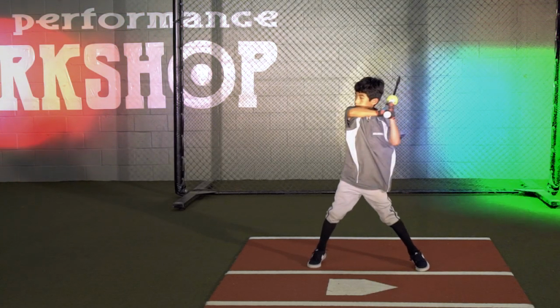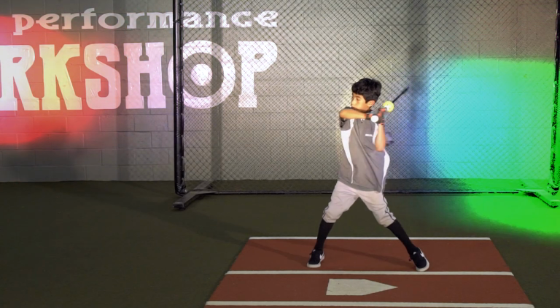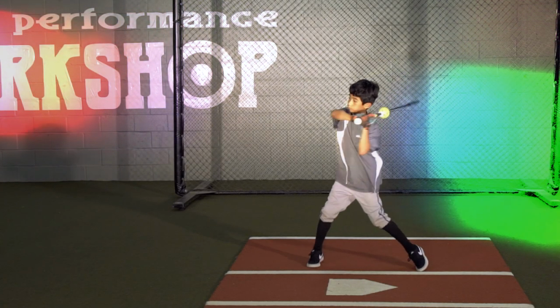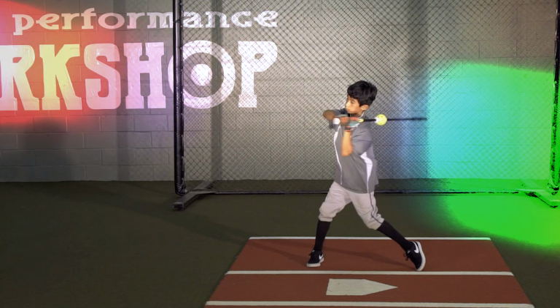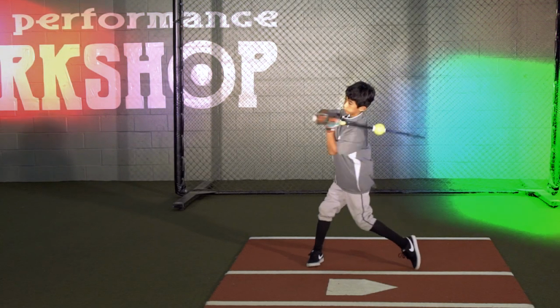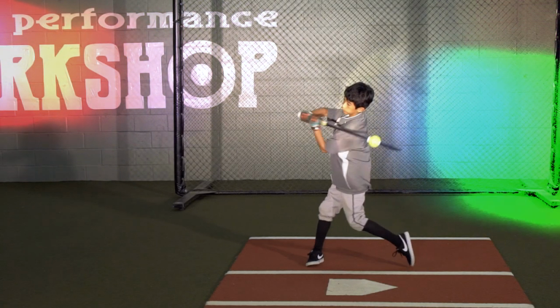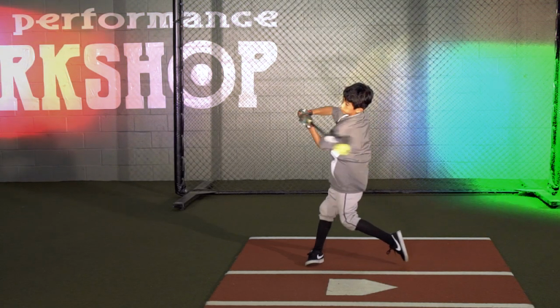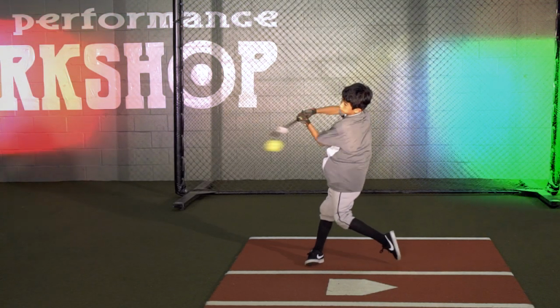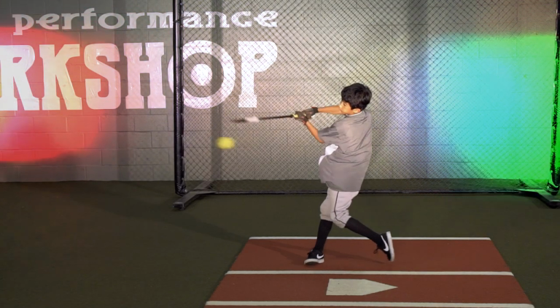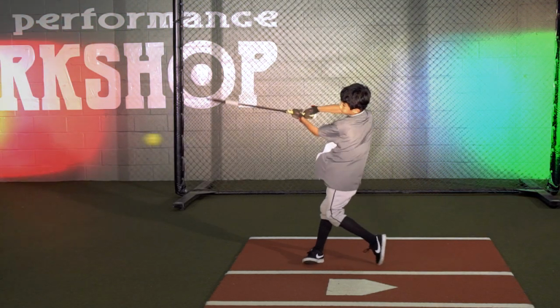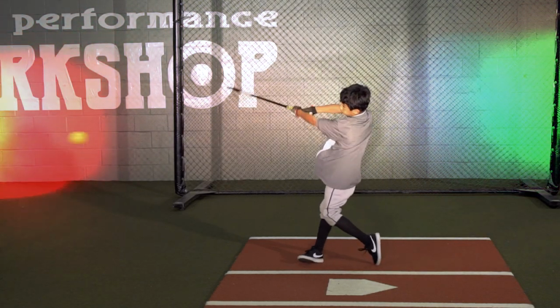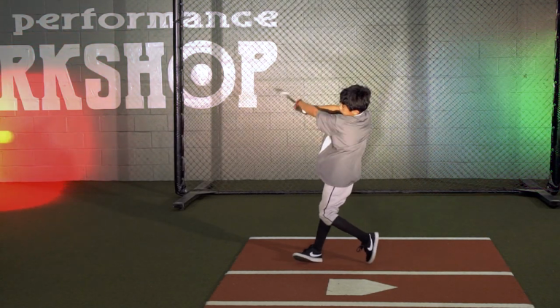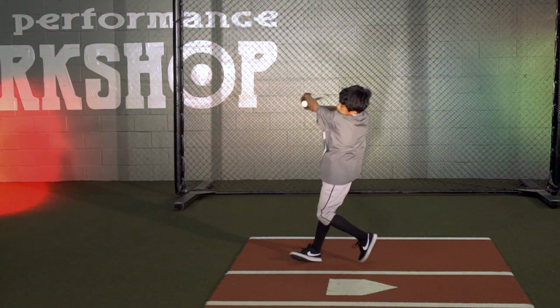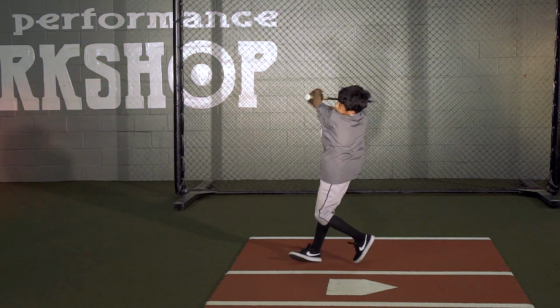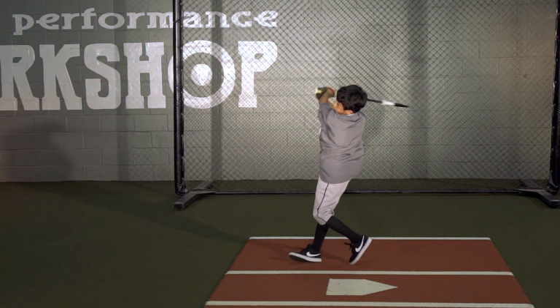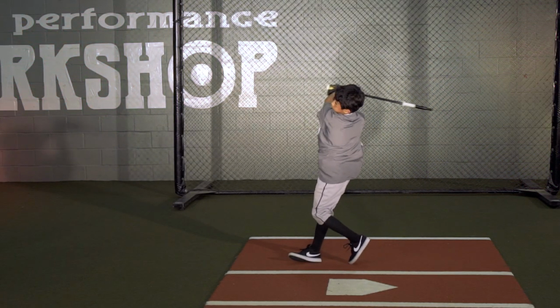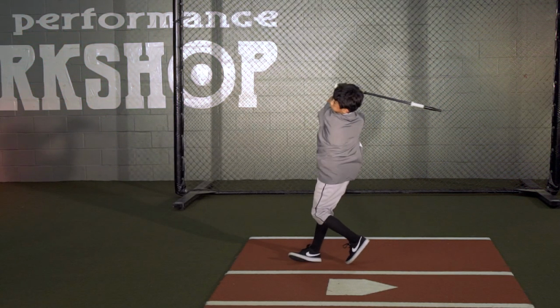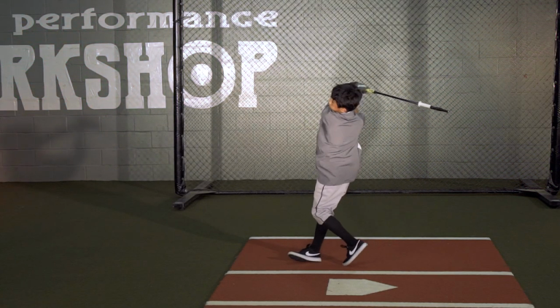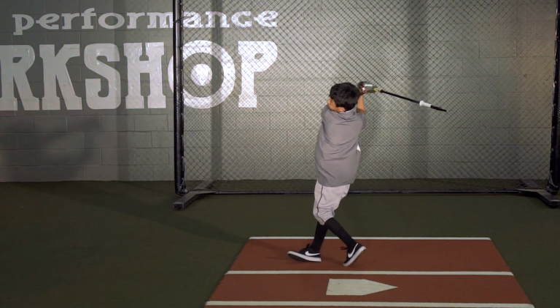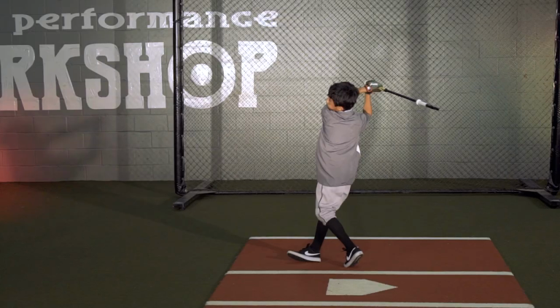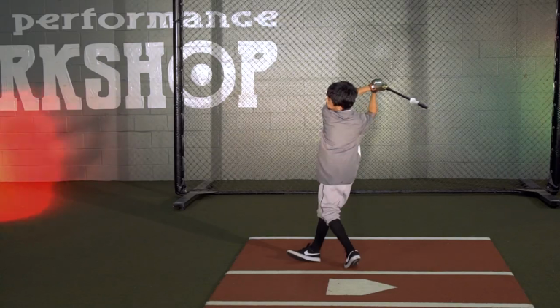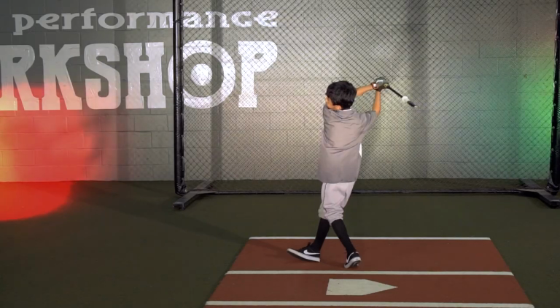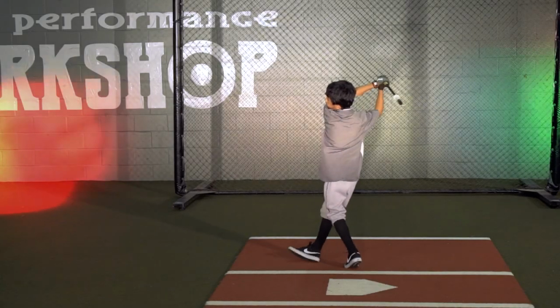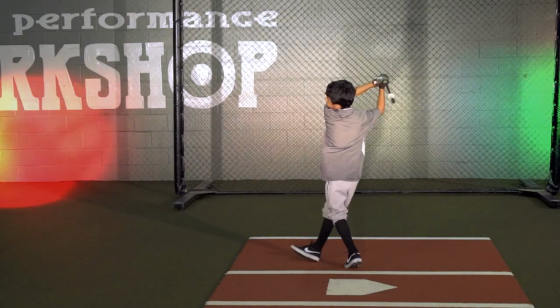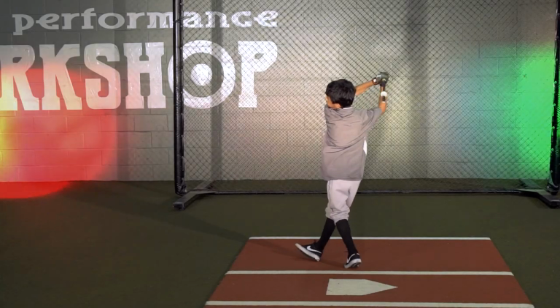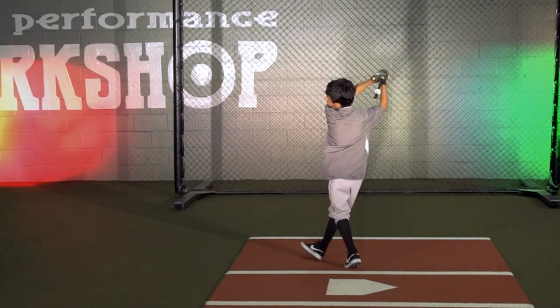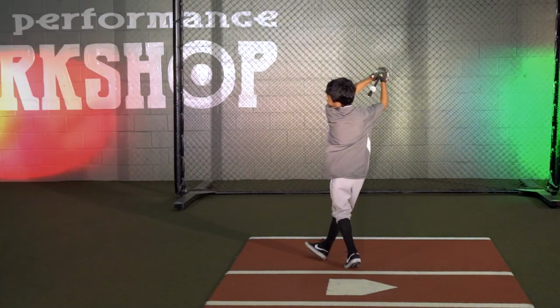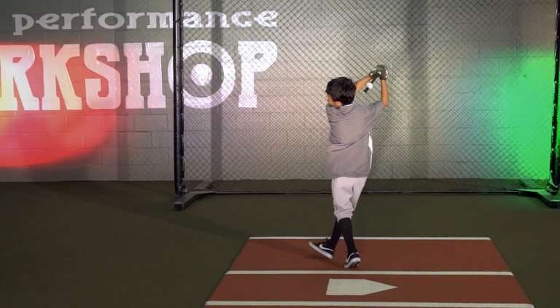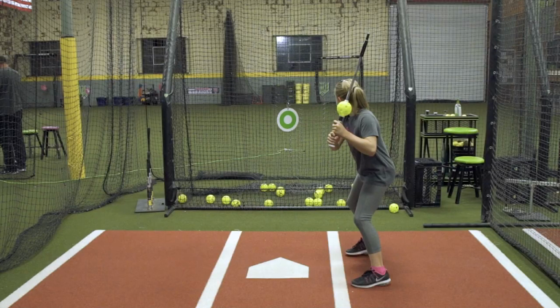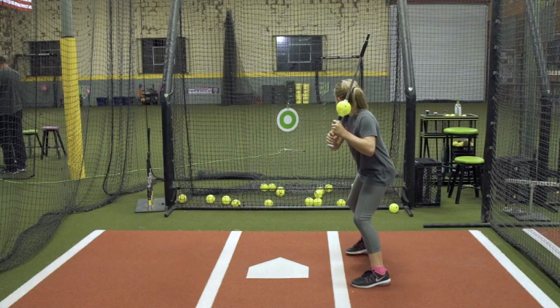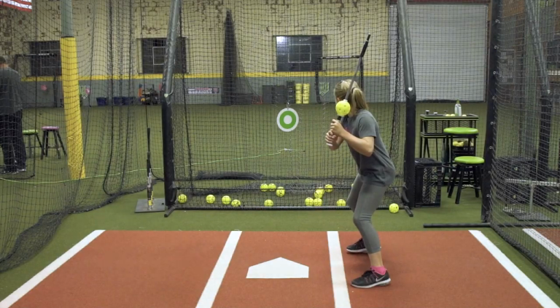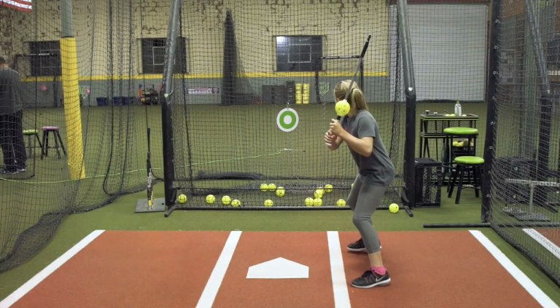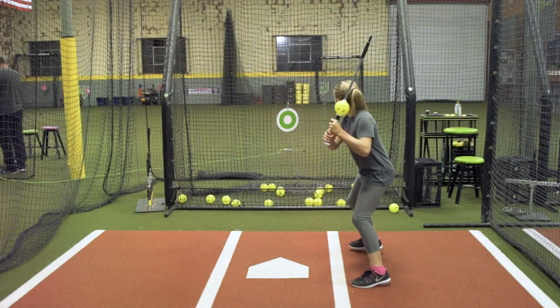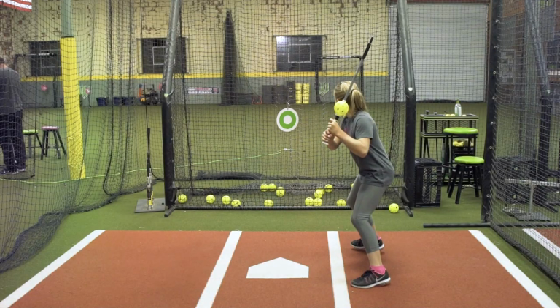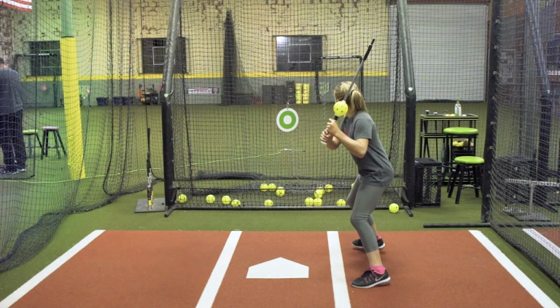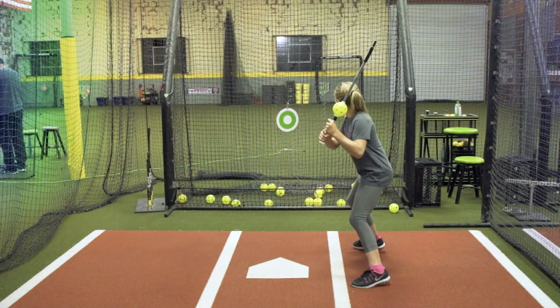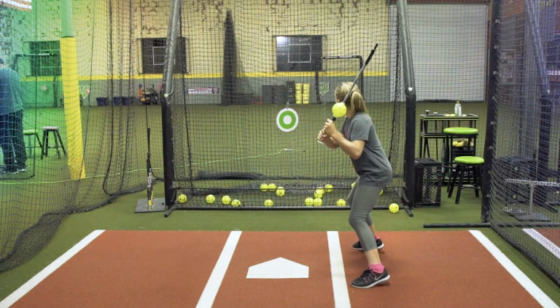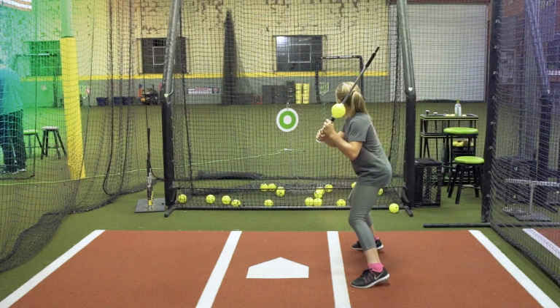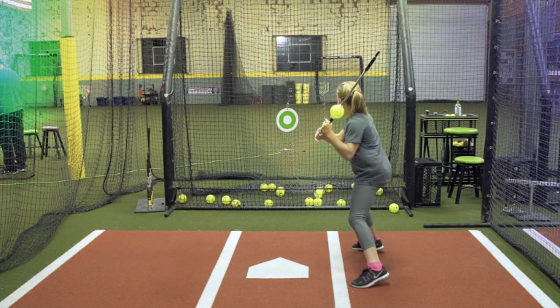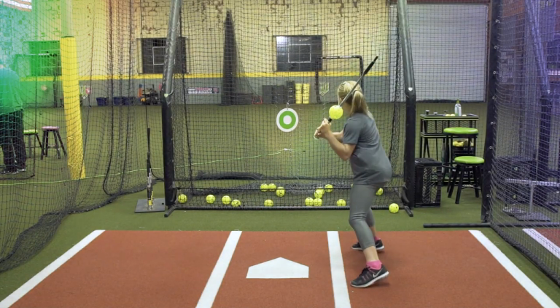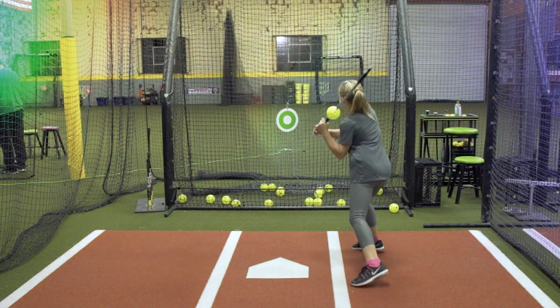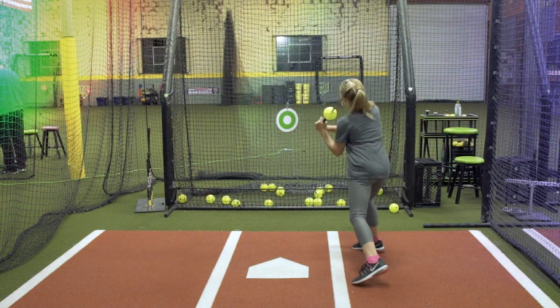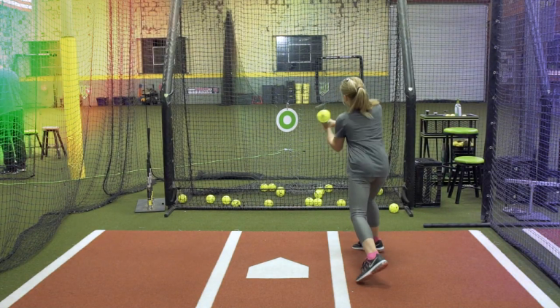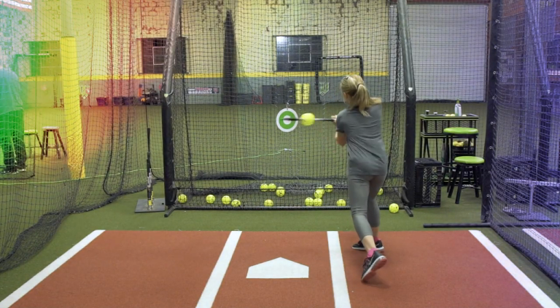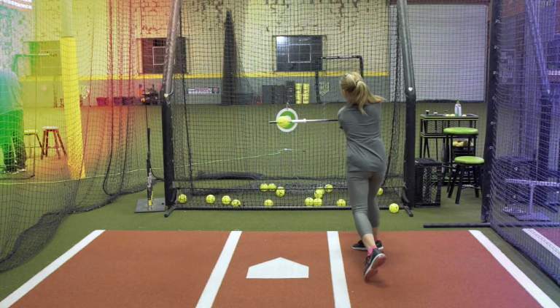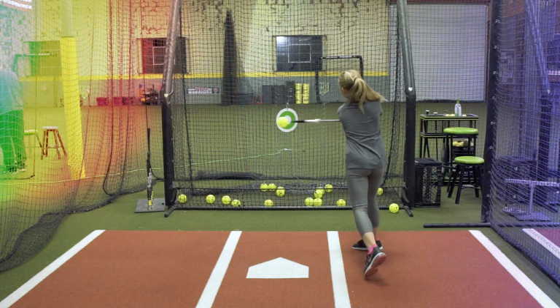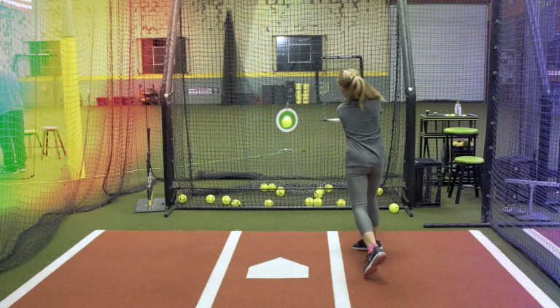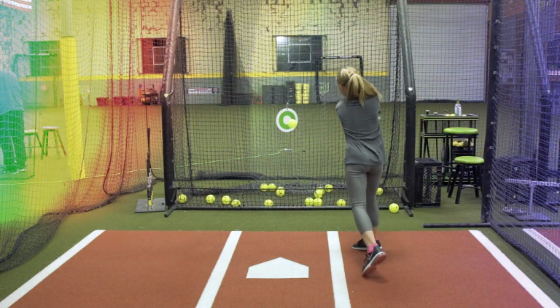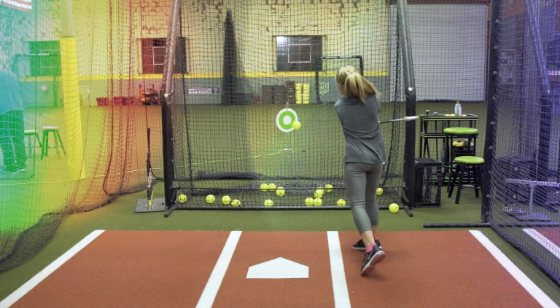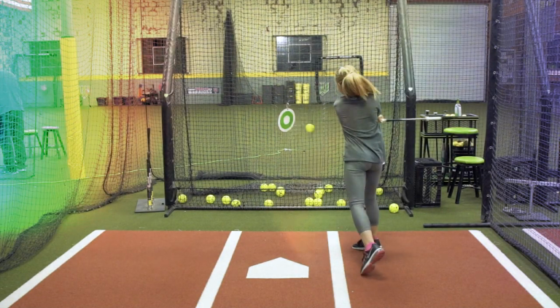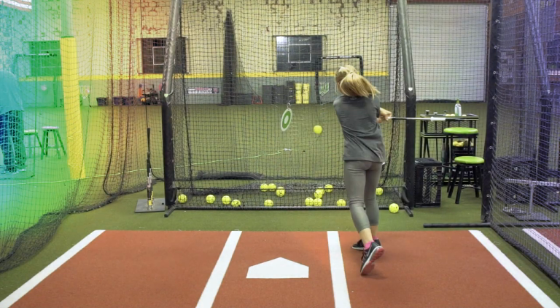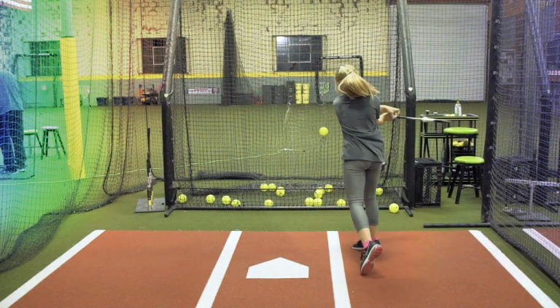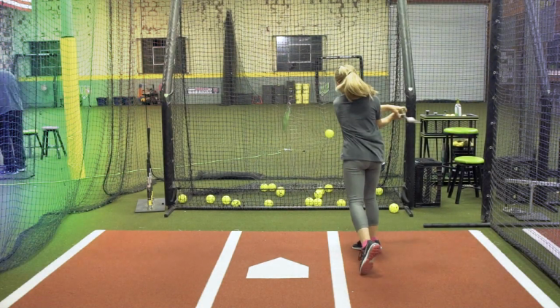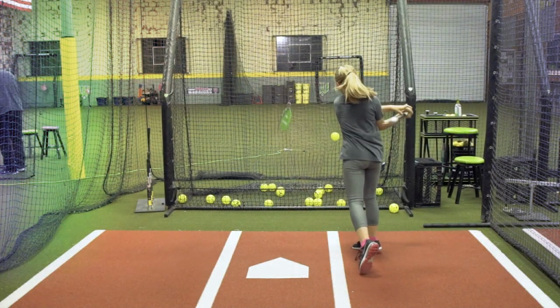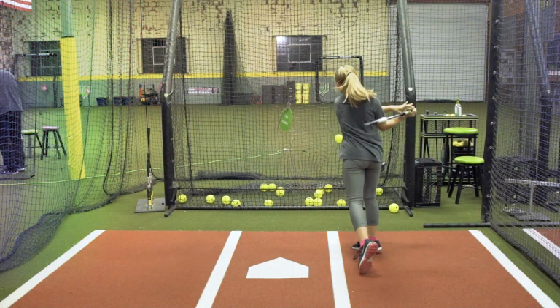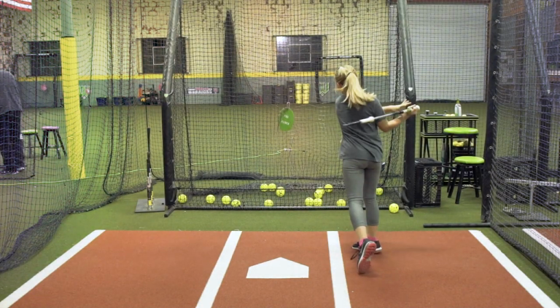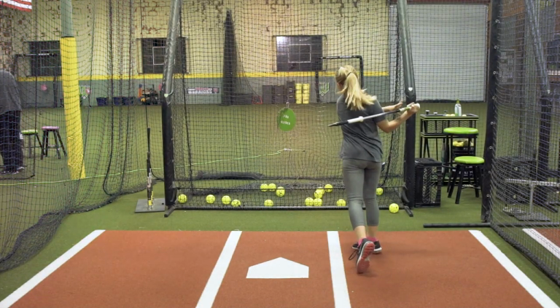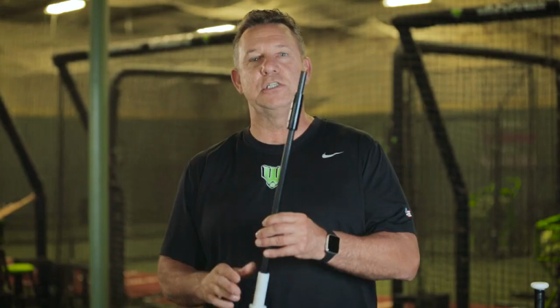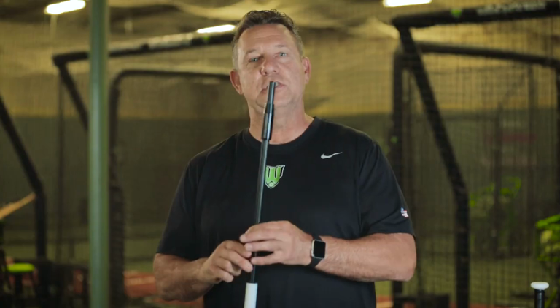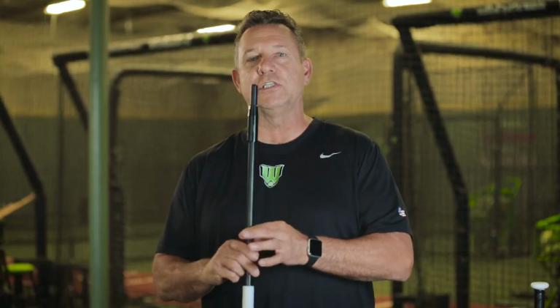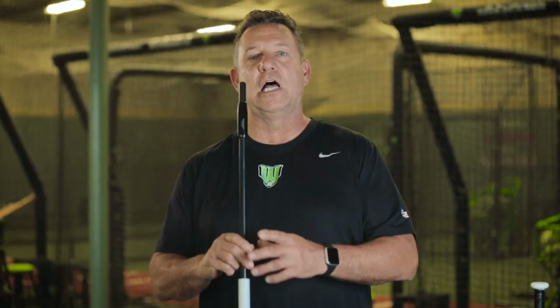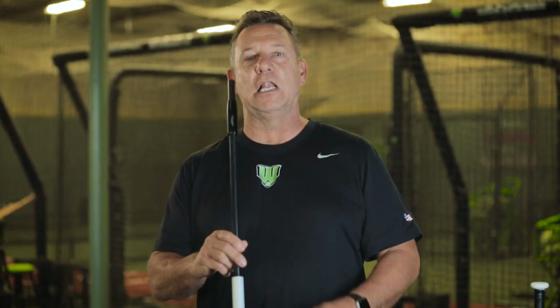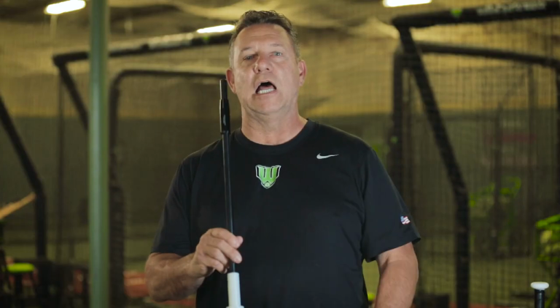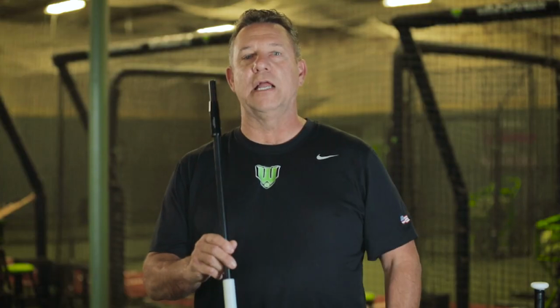The Pro Glider allows you to practice without a ball and get something really good out of it. The bat does not lie. It just does not lie.